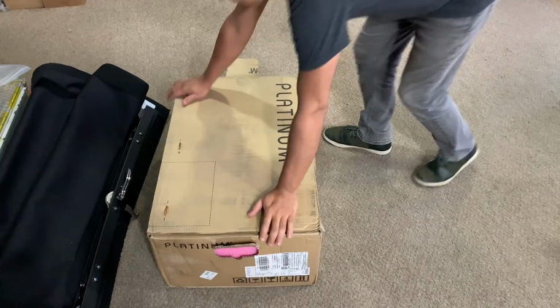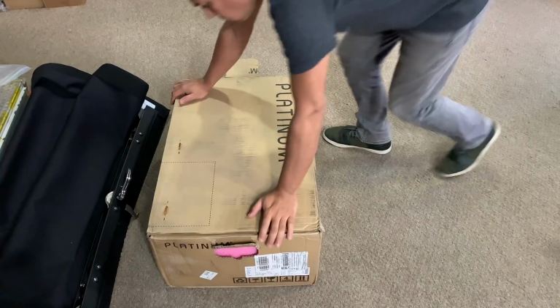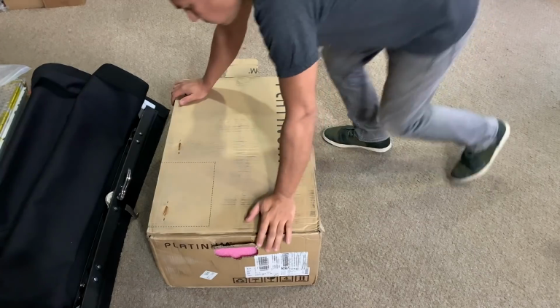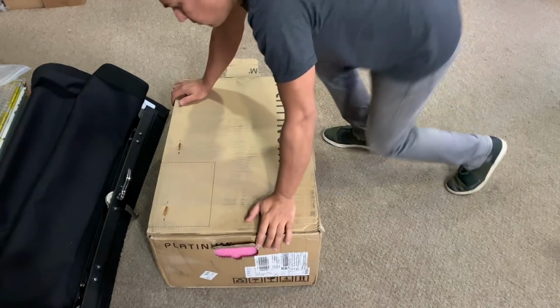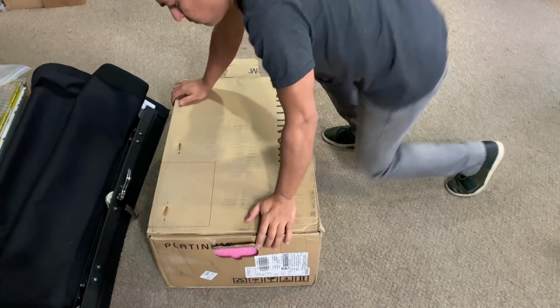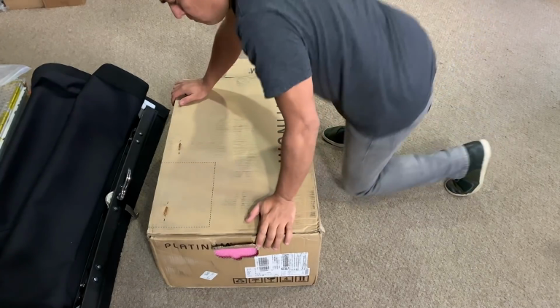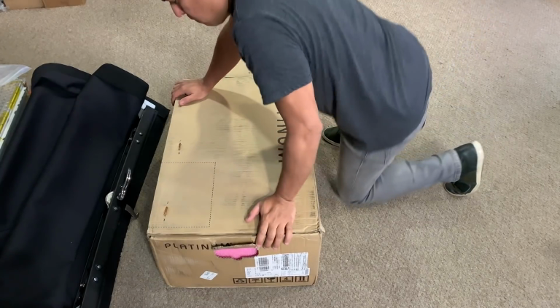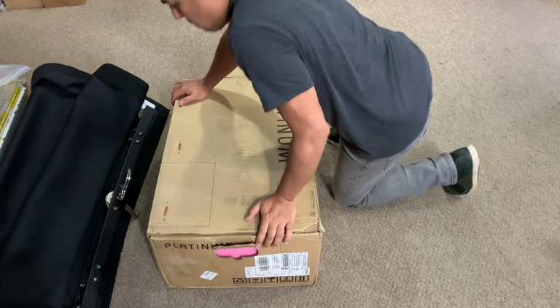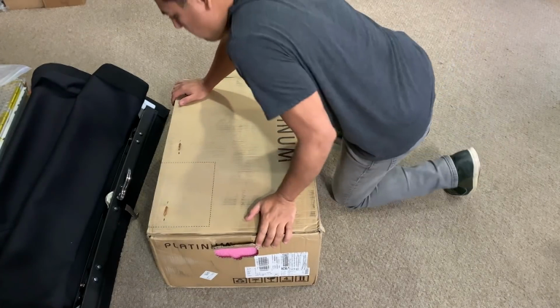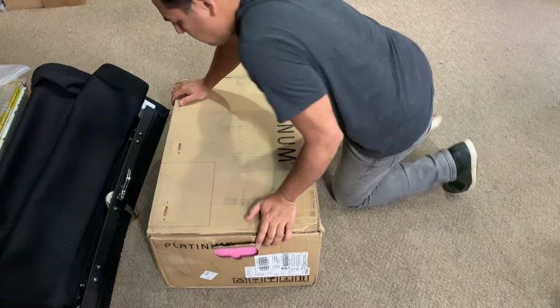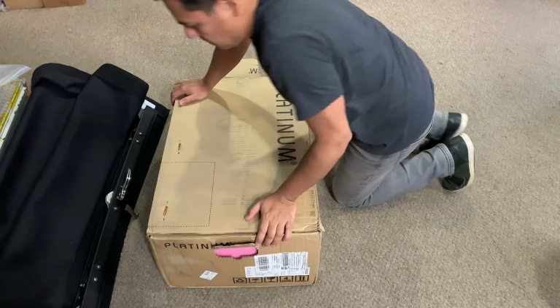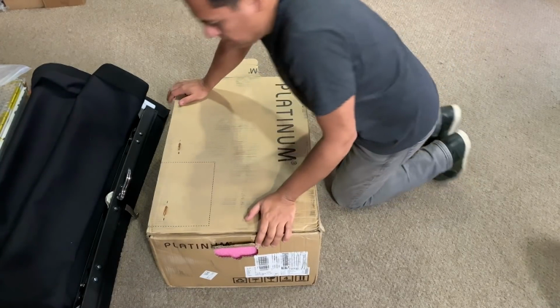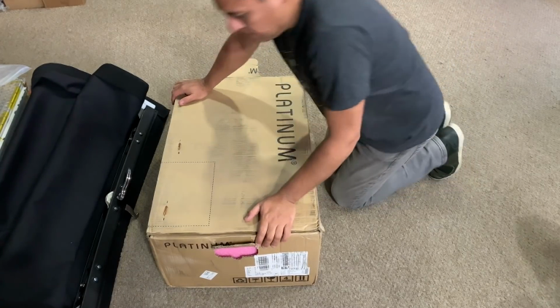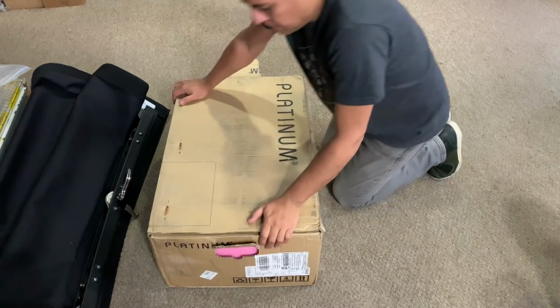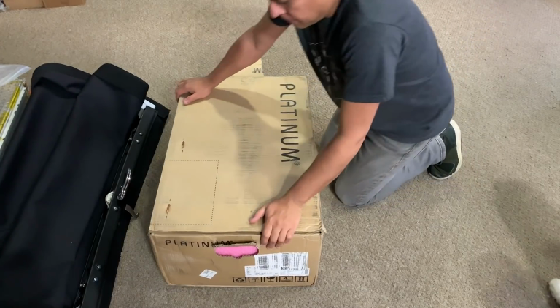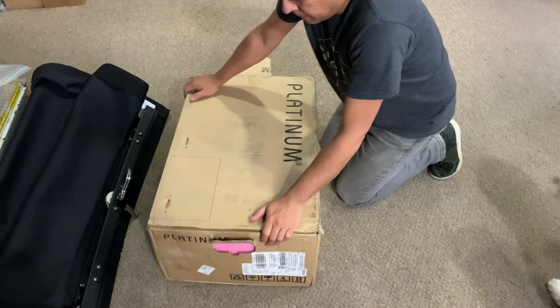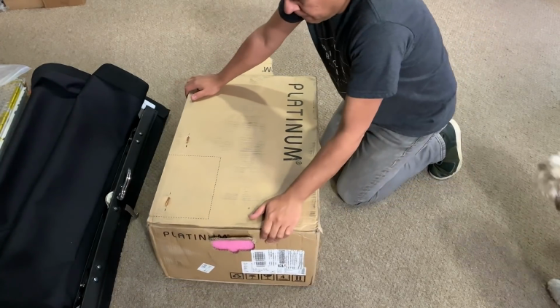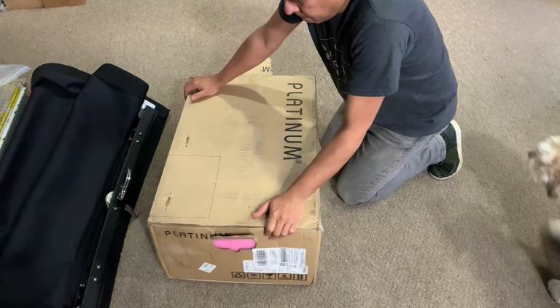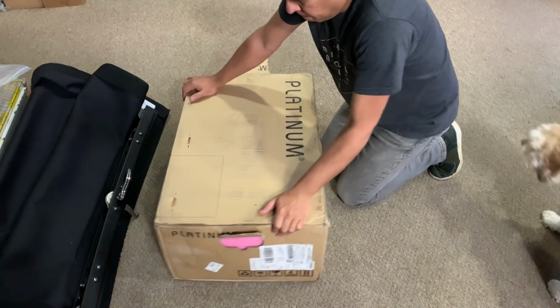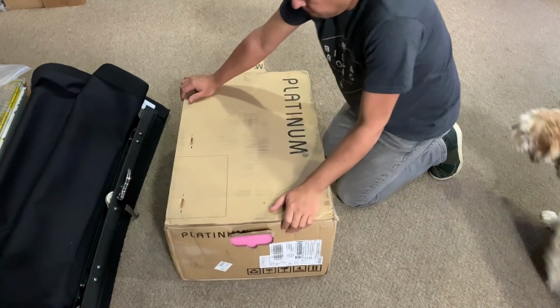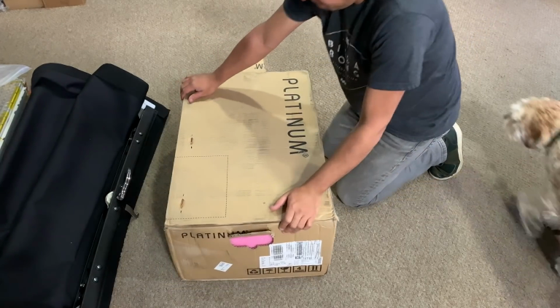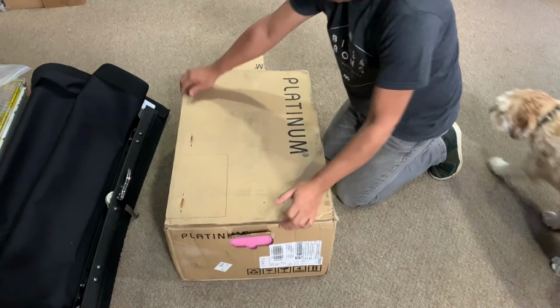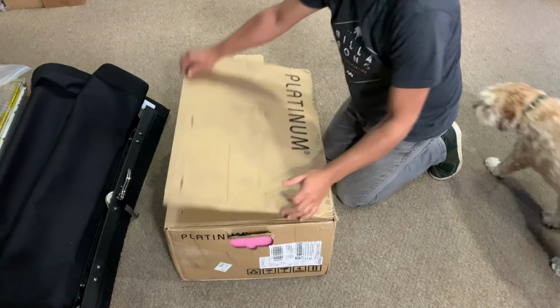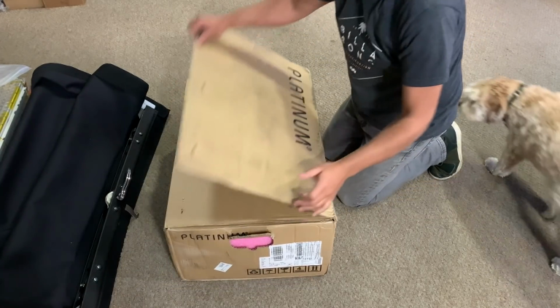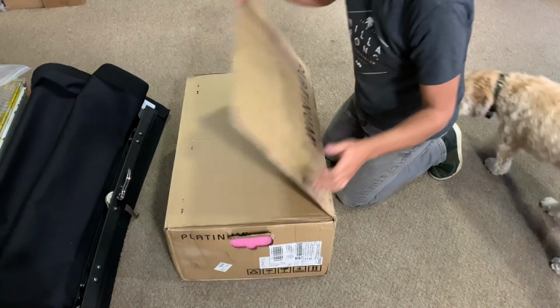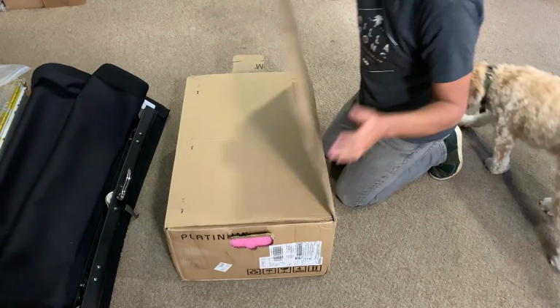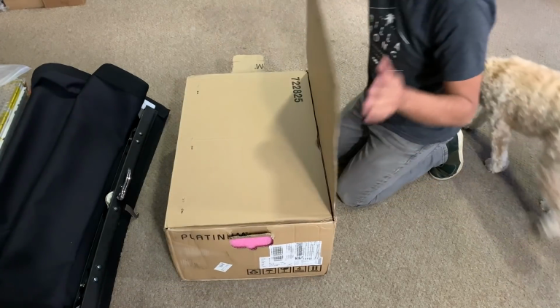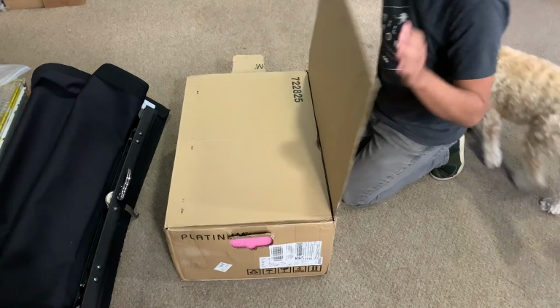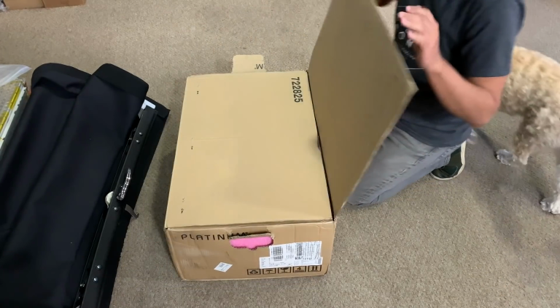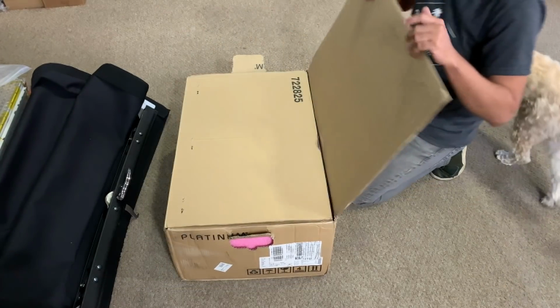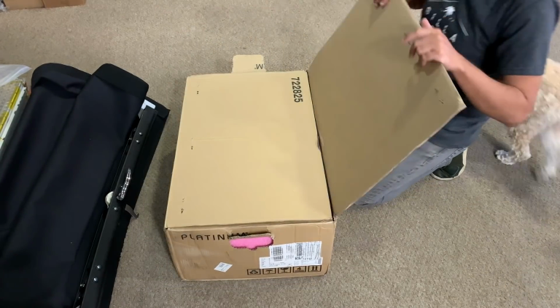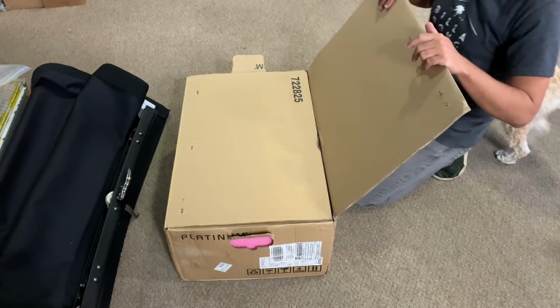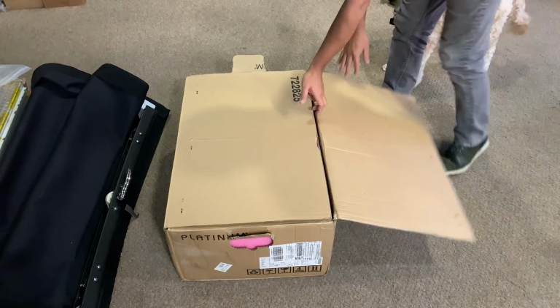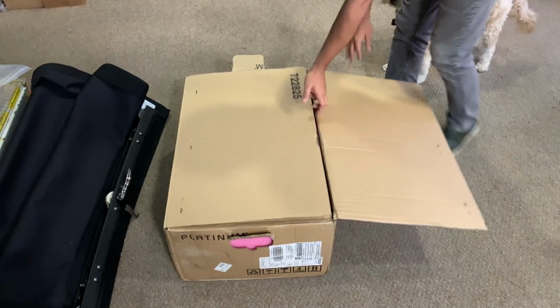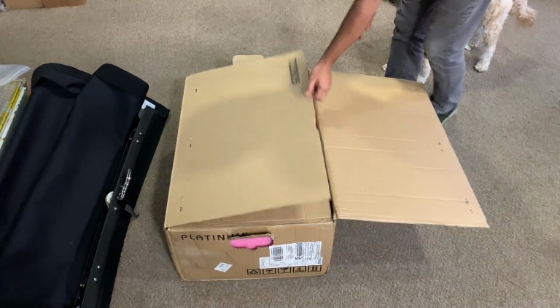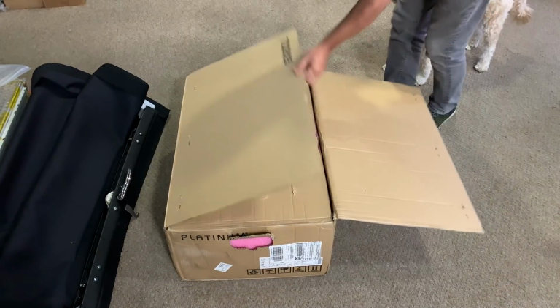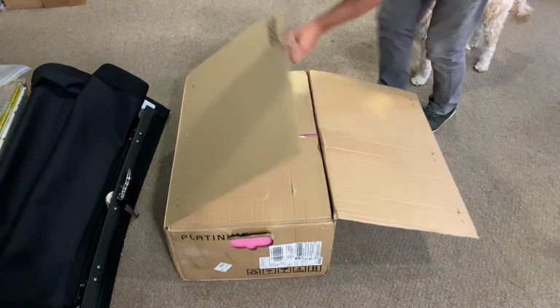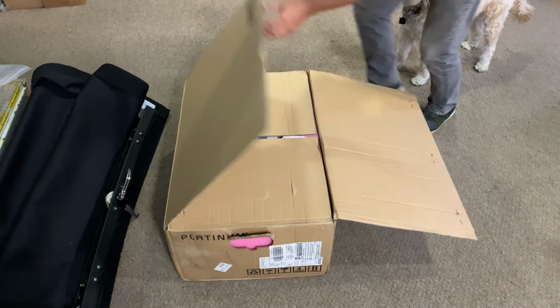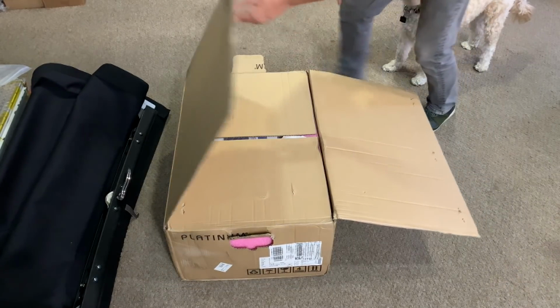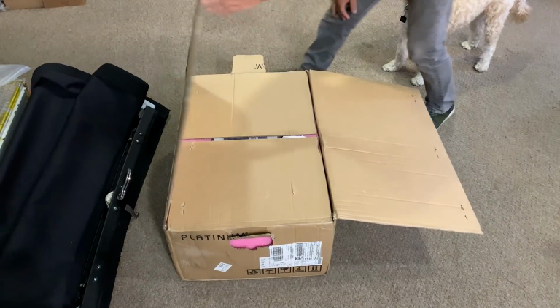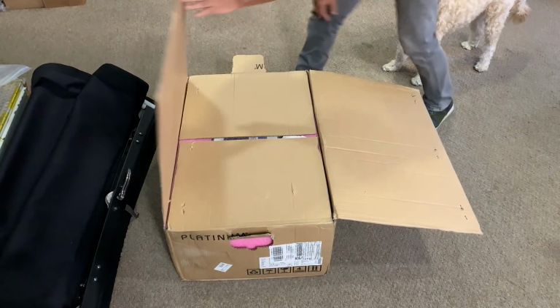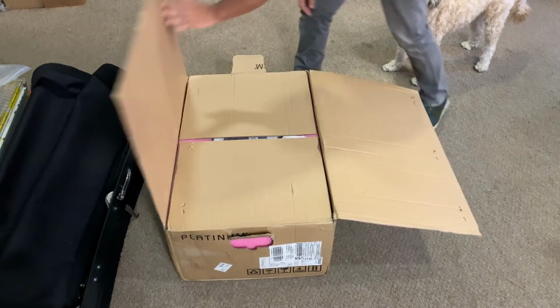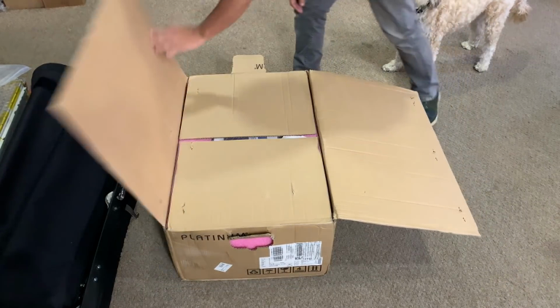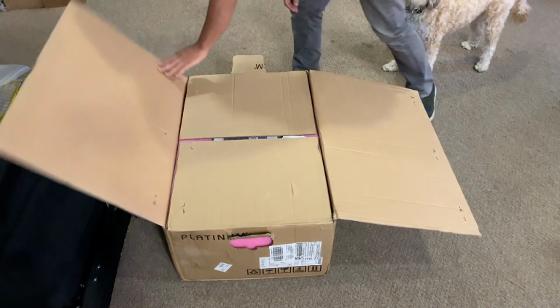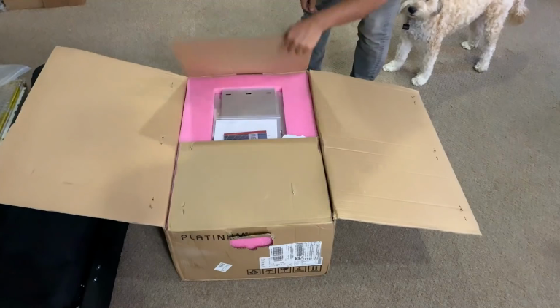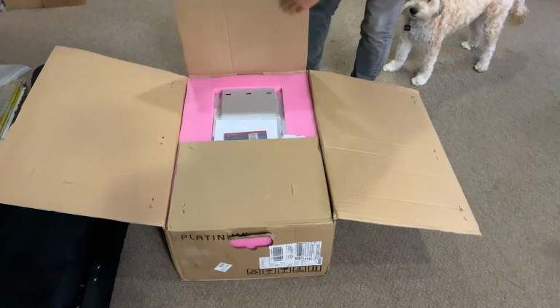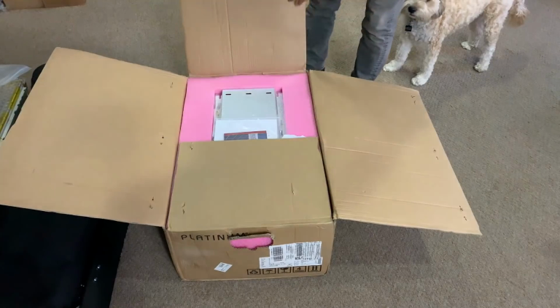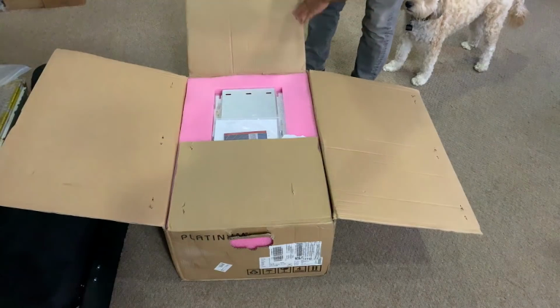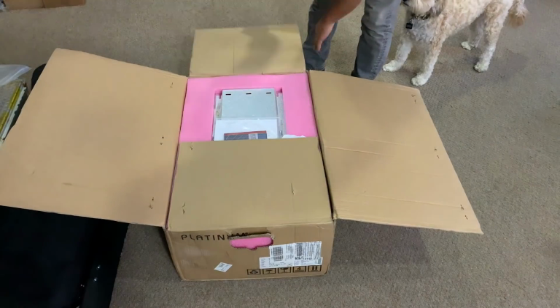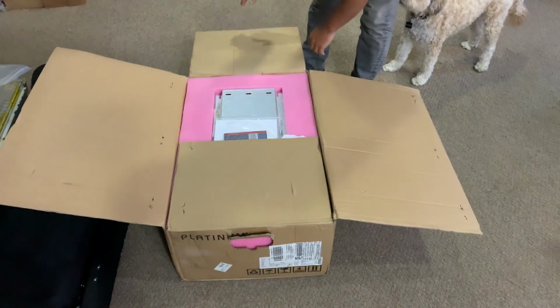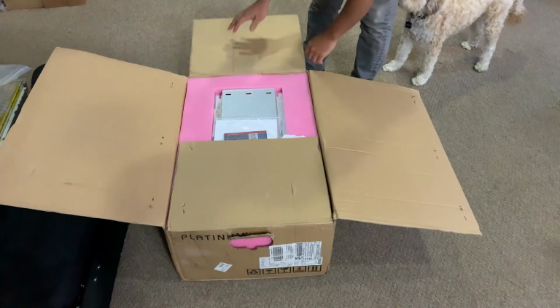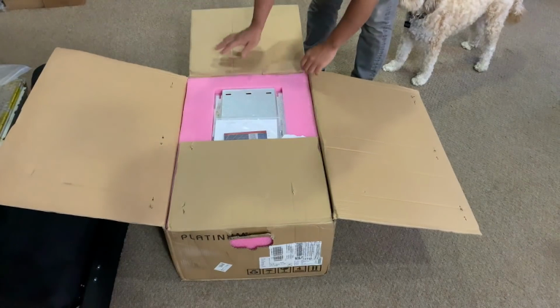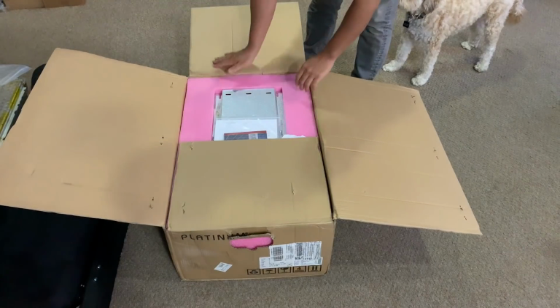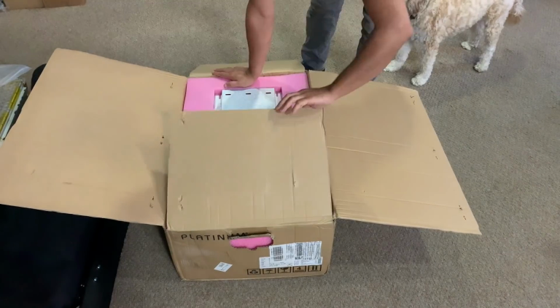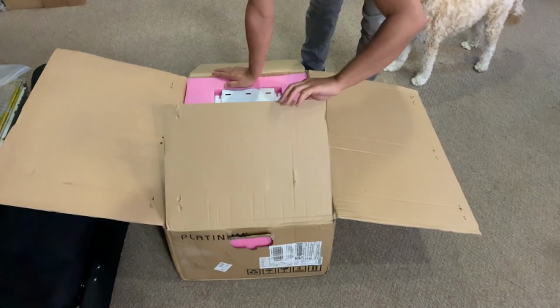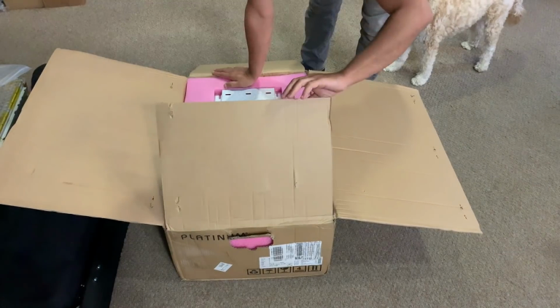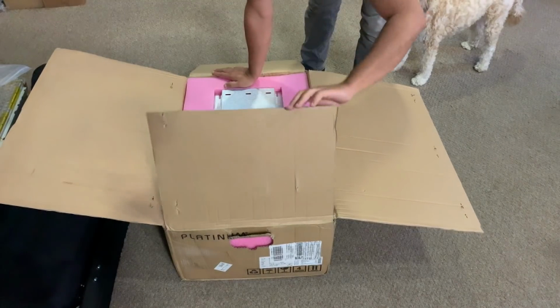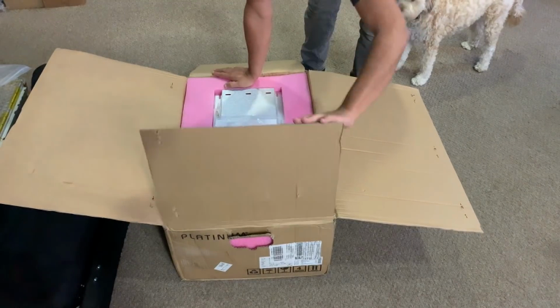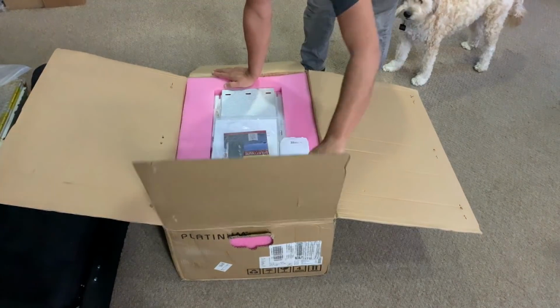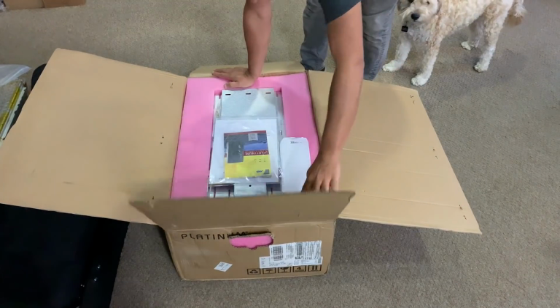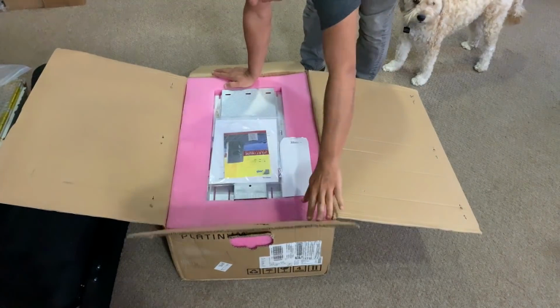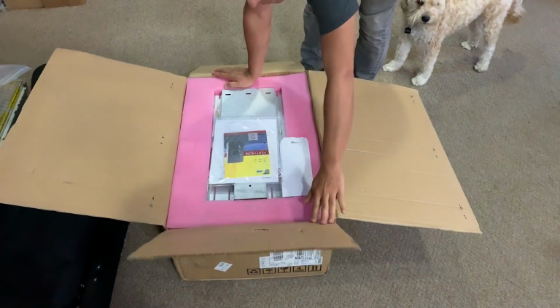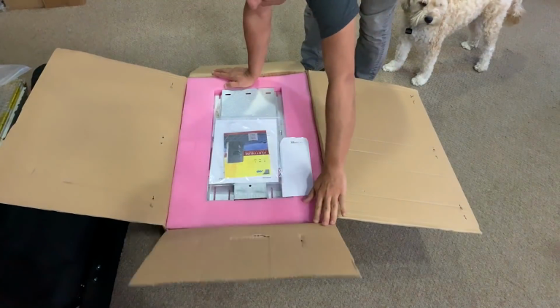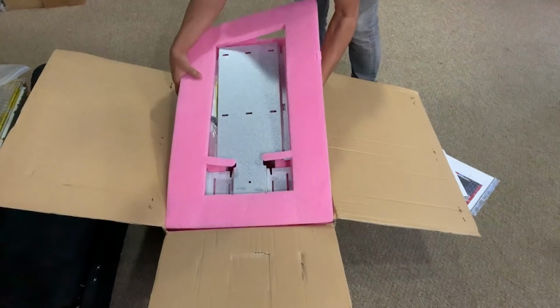All right, welcome to another unboxing, teardown — whatever you want to call these types of videos that we do.